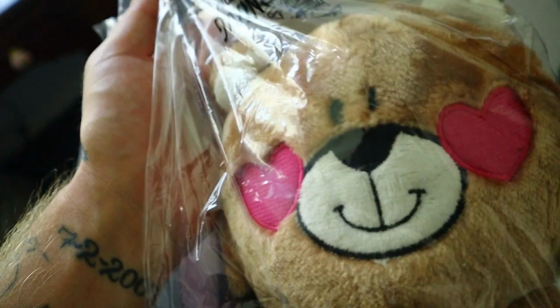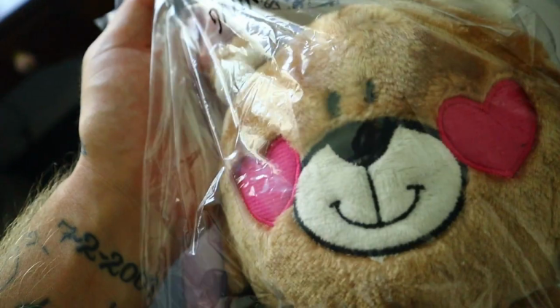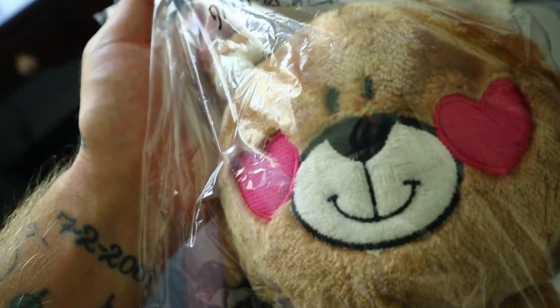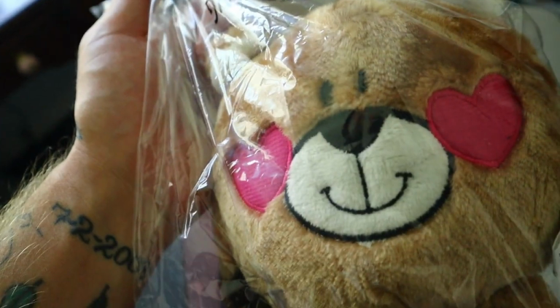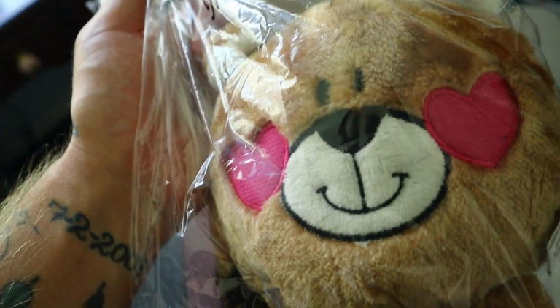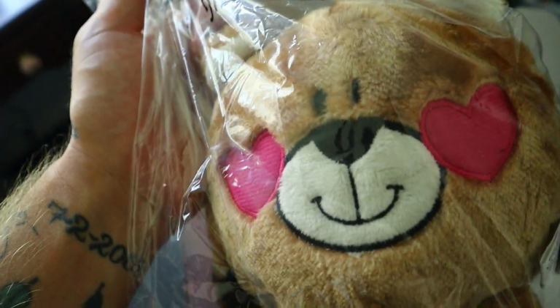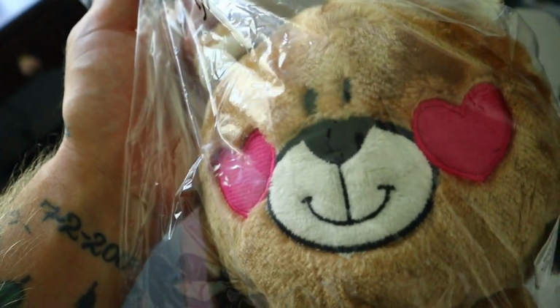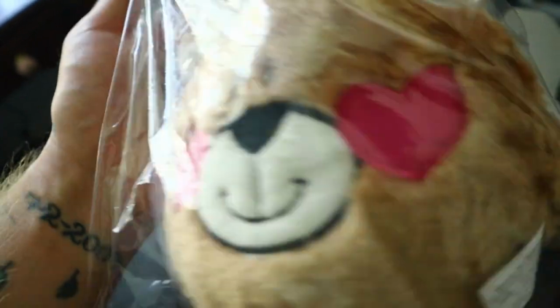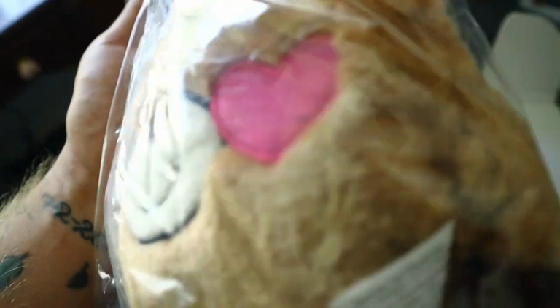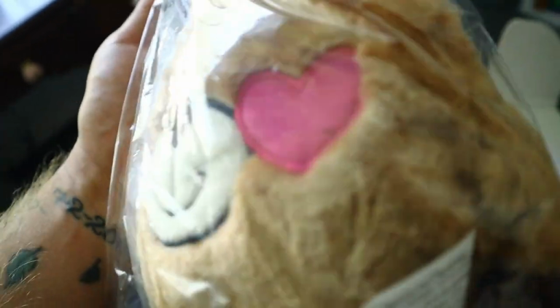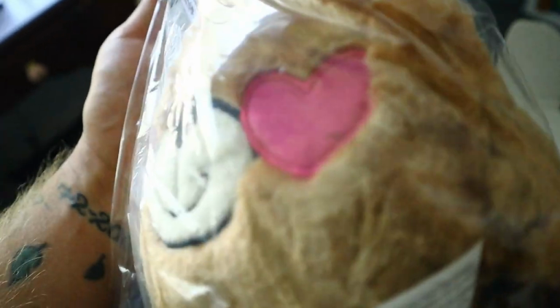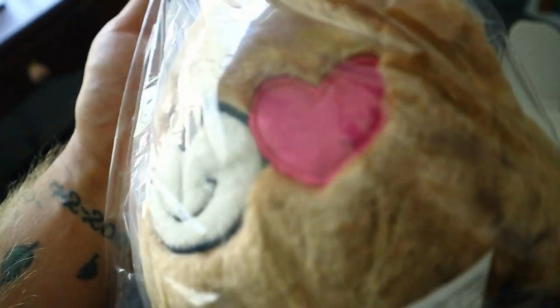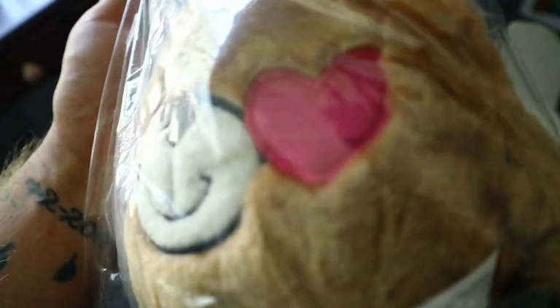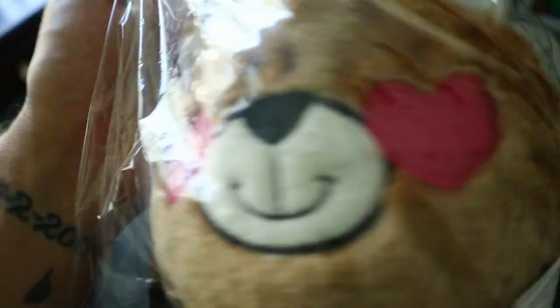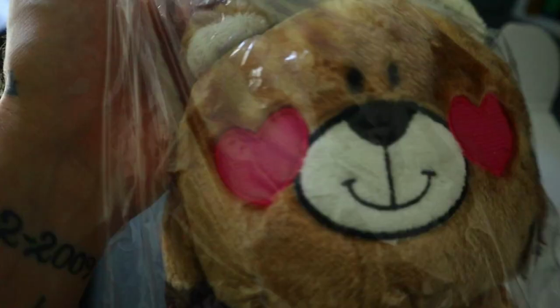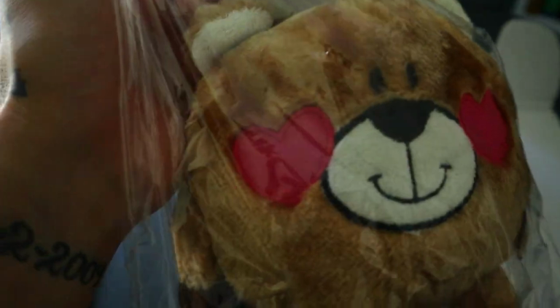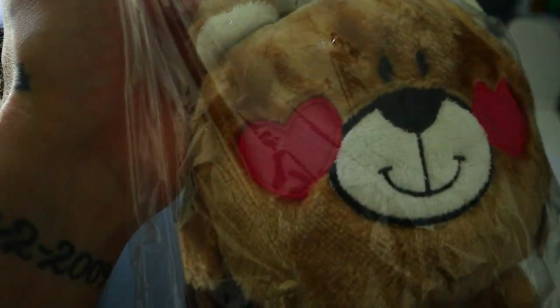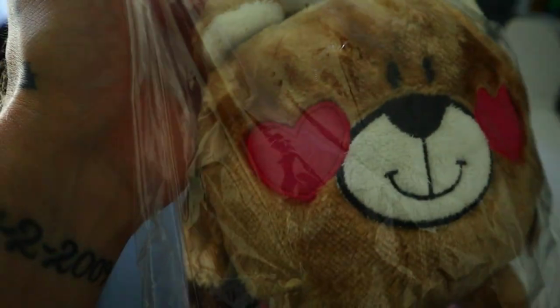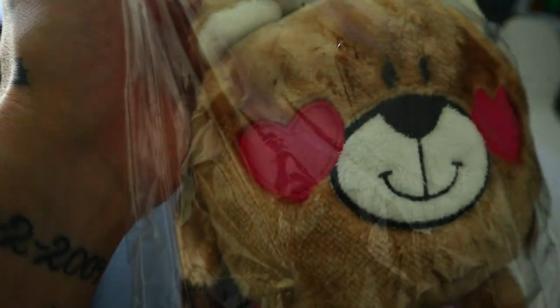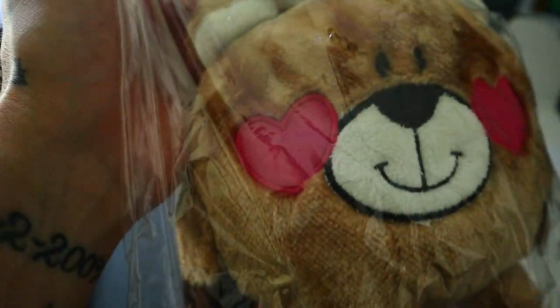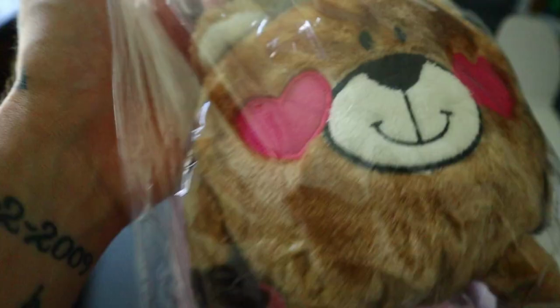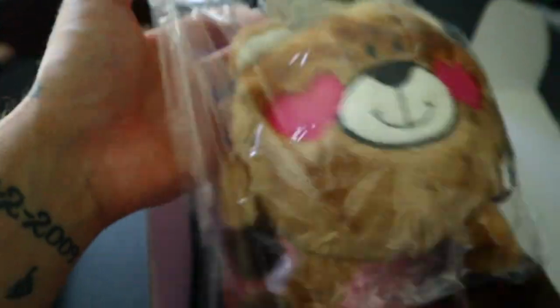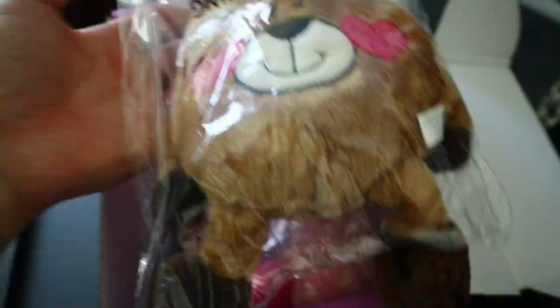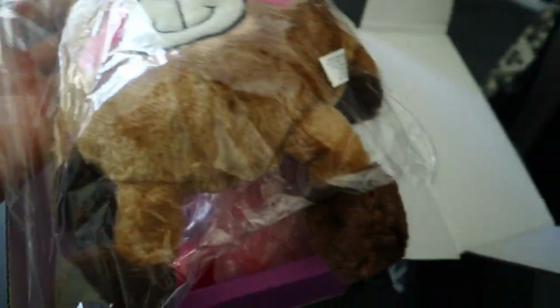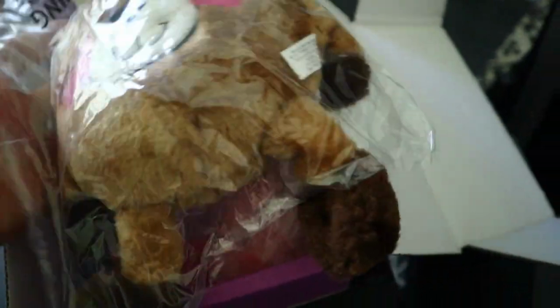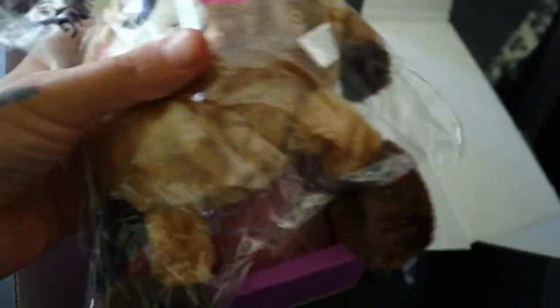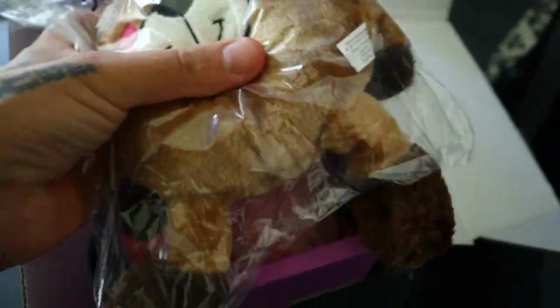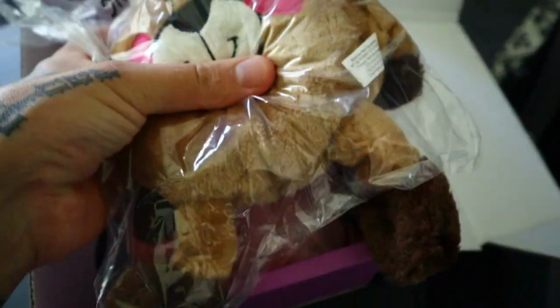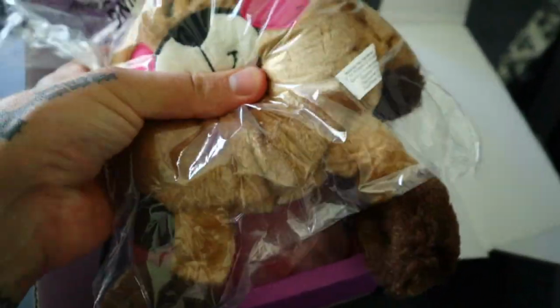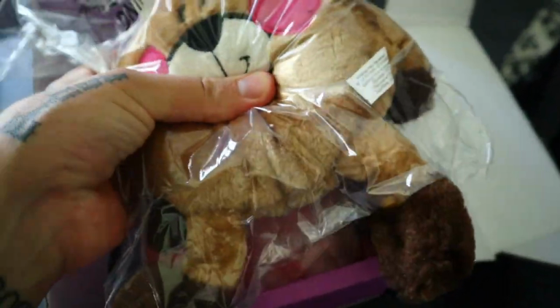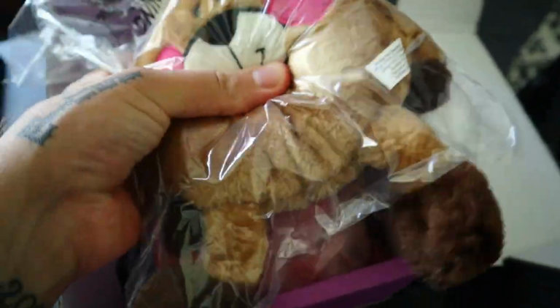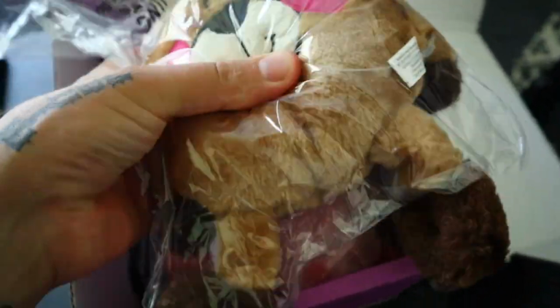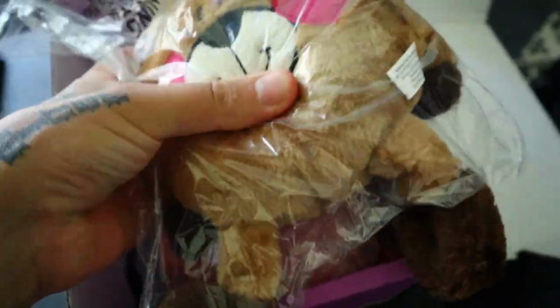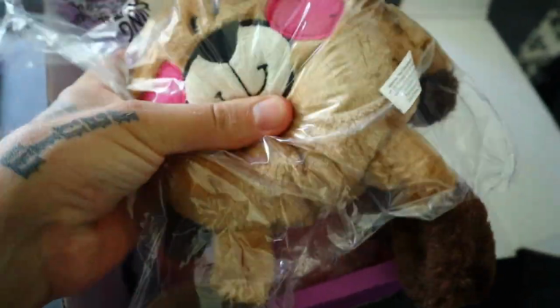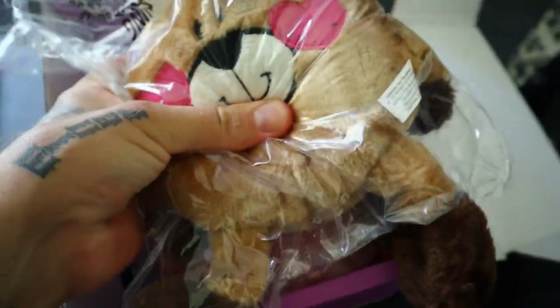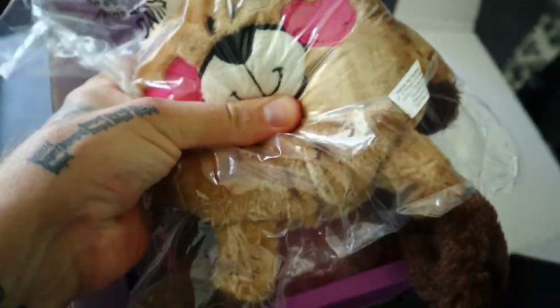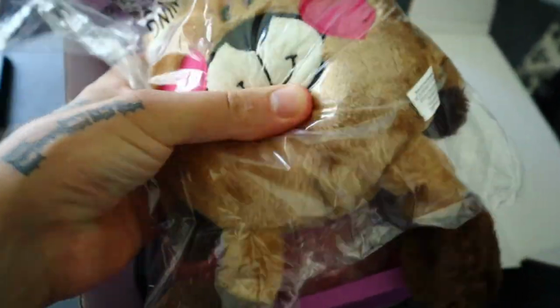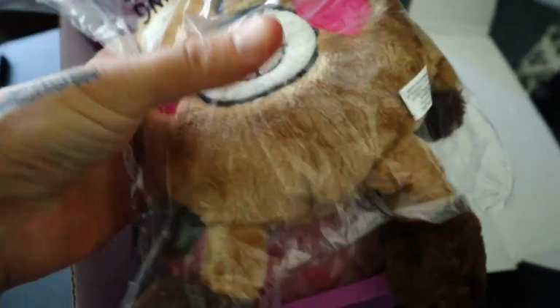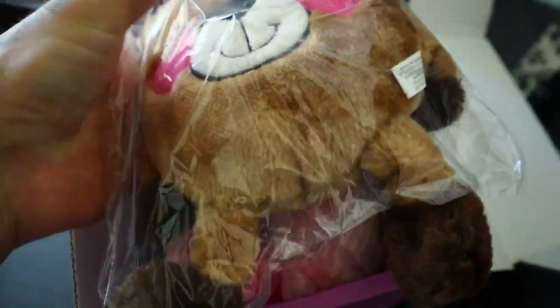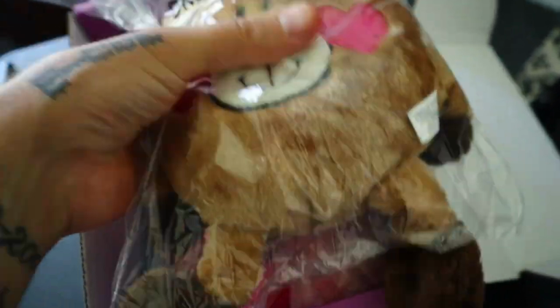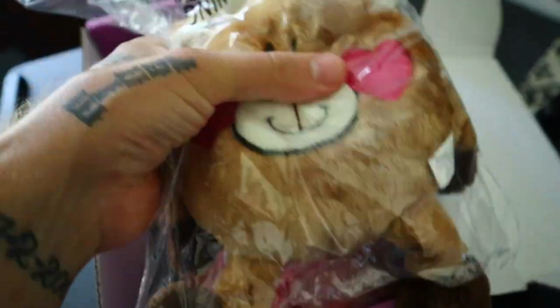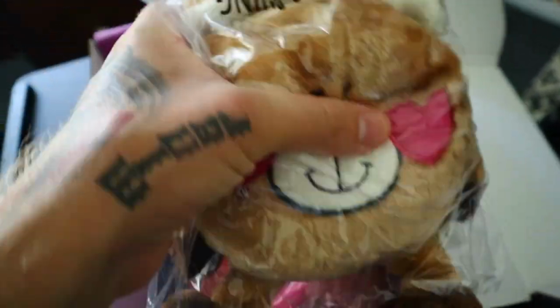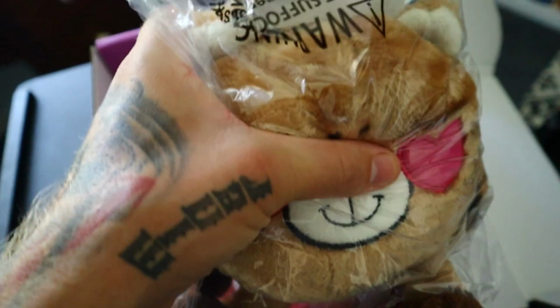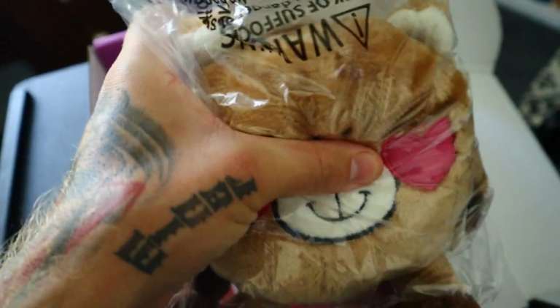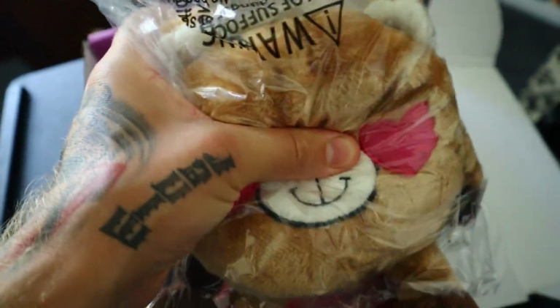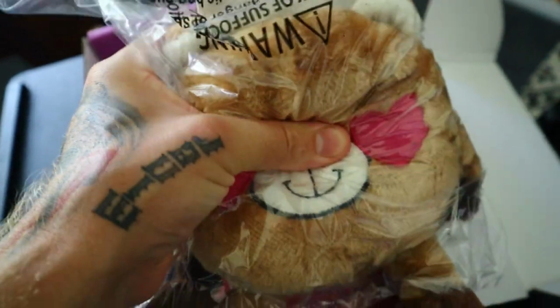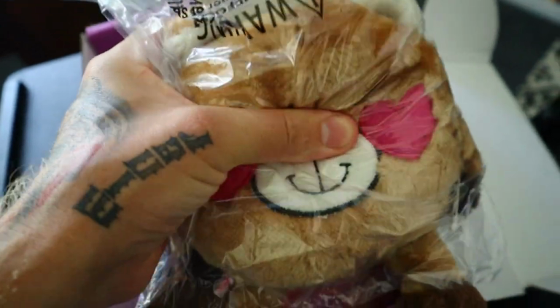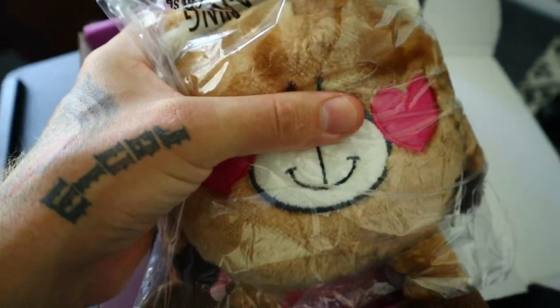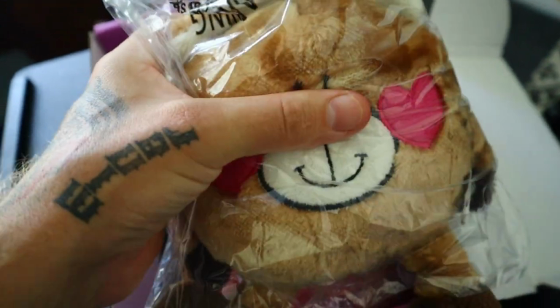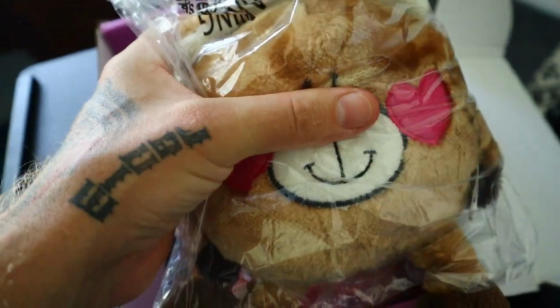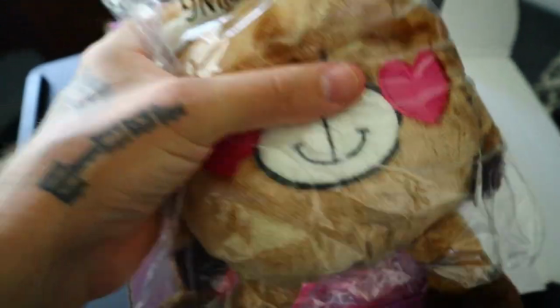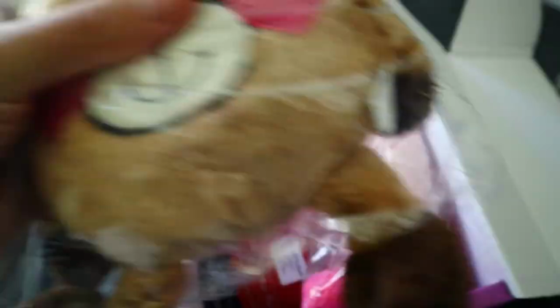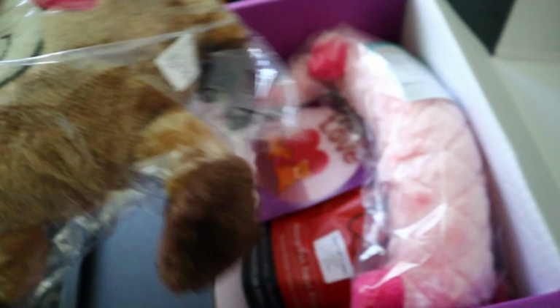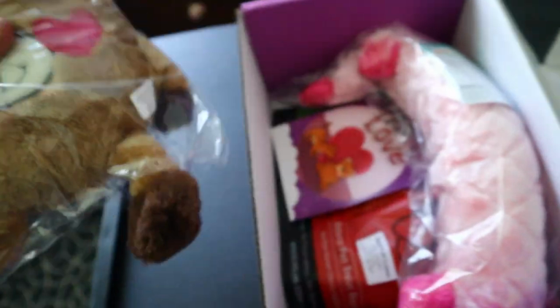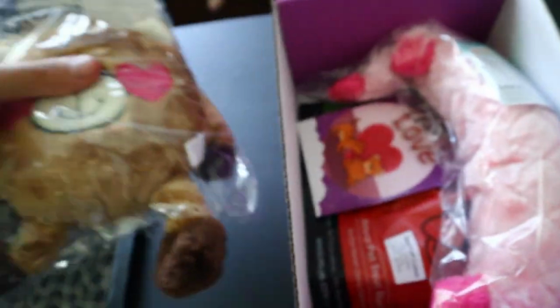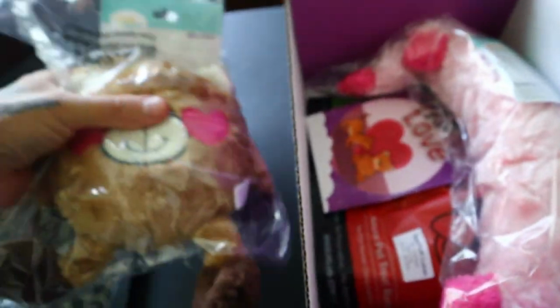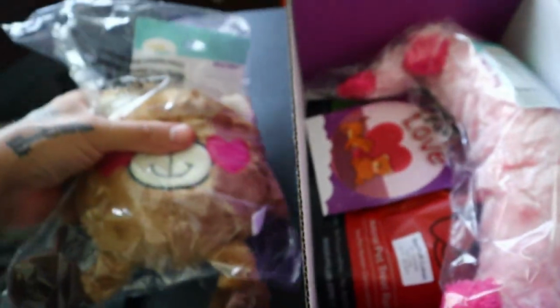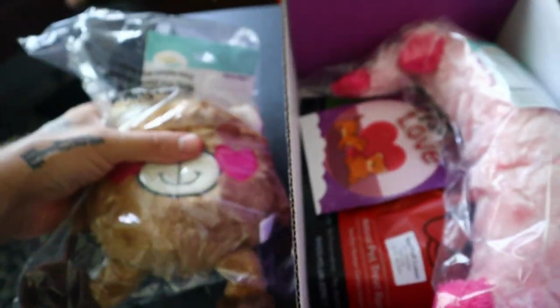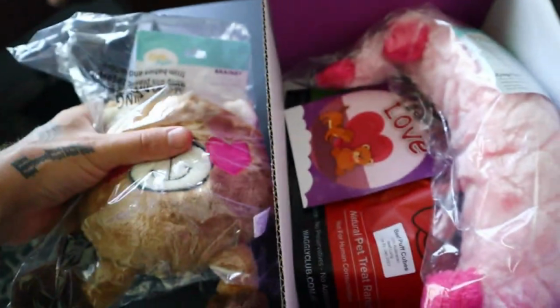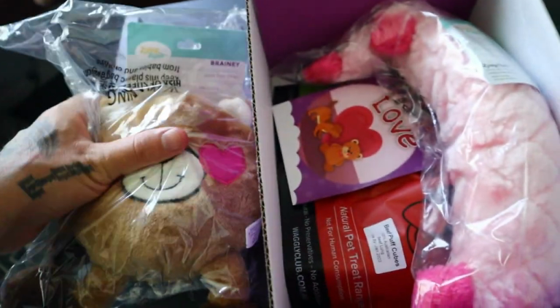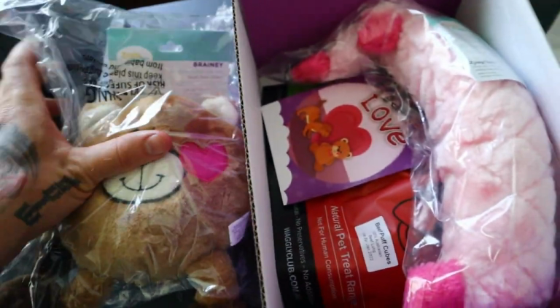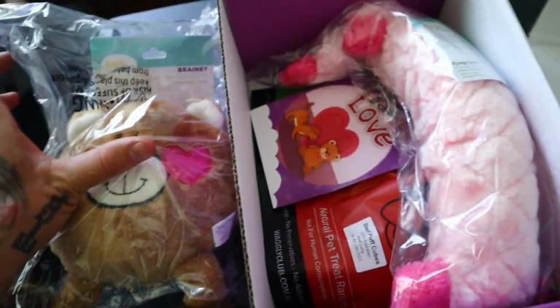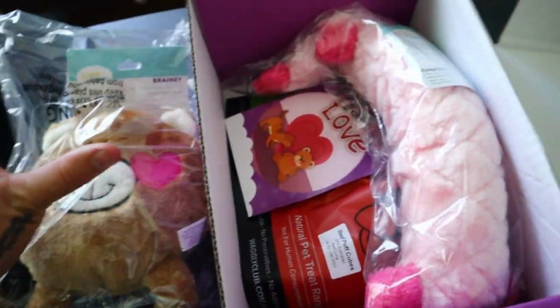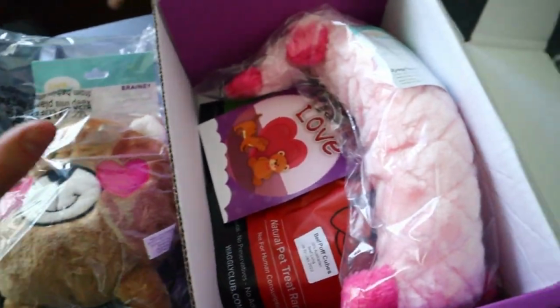Look at that — rosy love heart cheeks. Is that a squeaker? Surely it's got a squeaker. It does! Better not do that, they'll hear it.